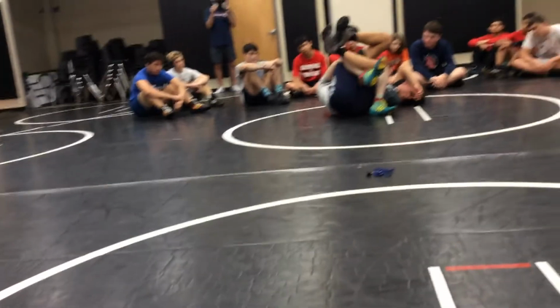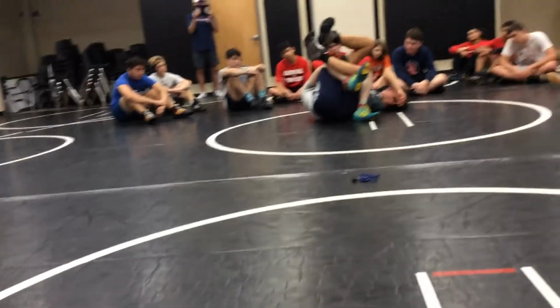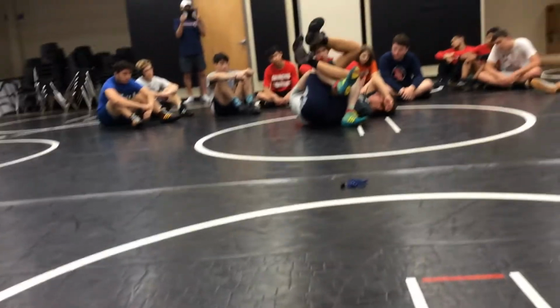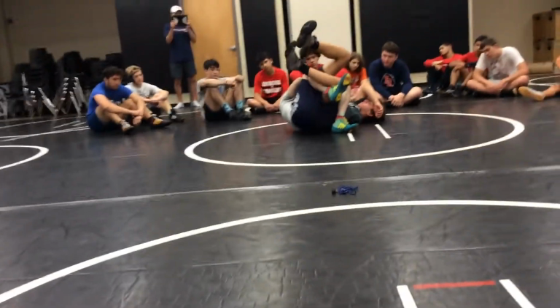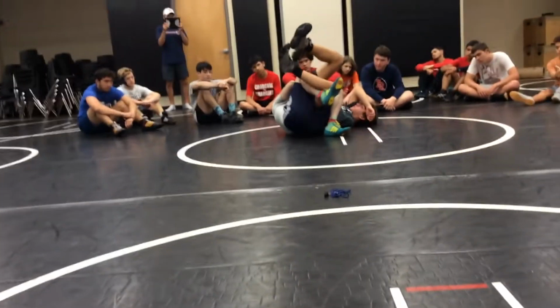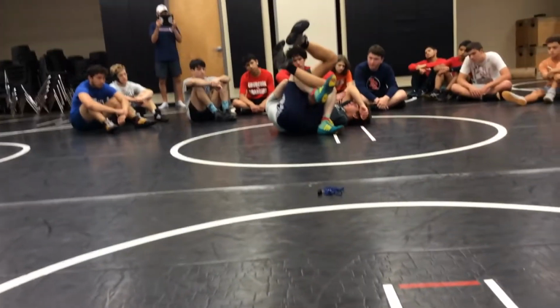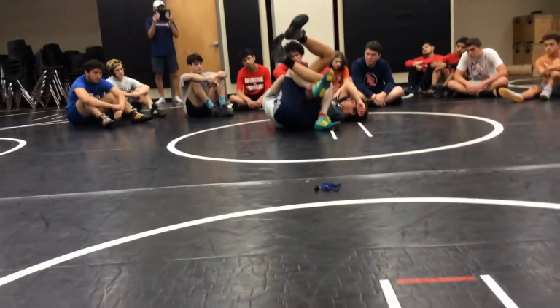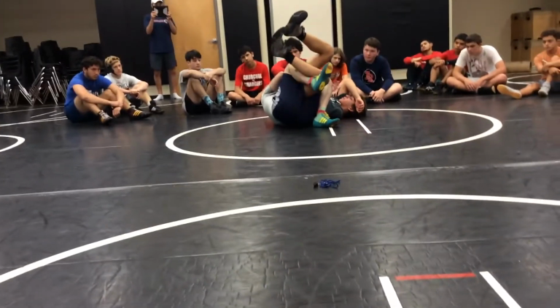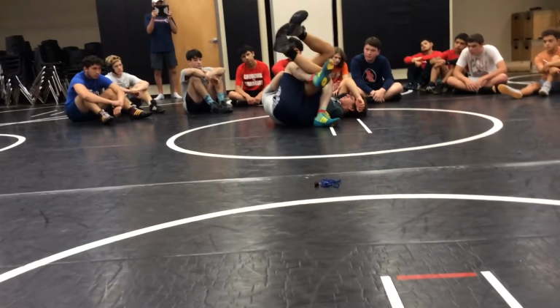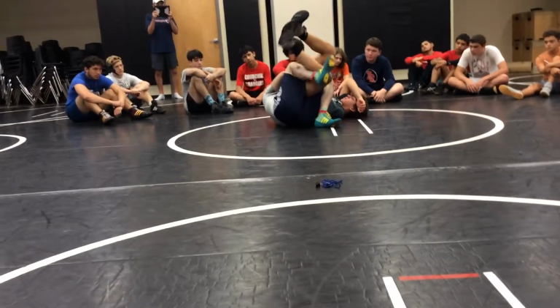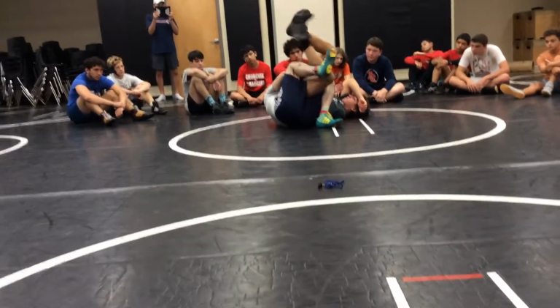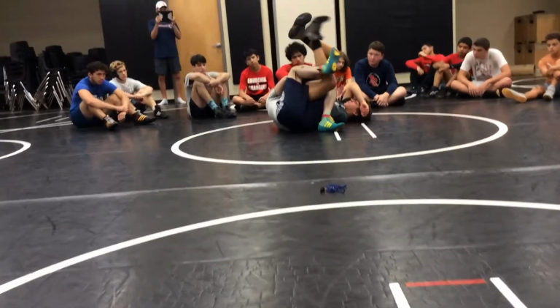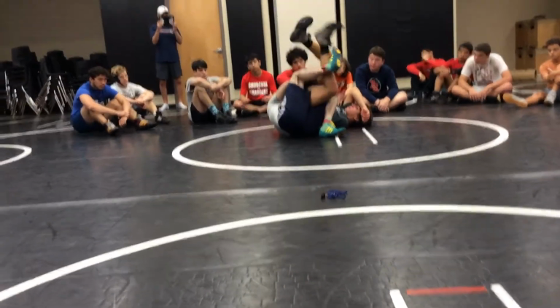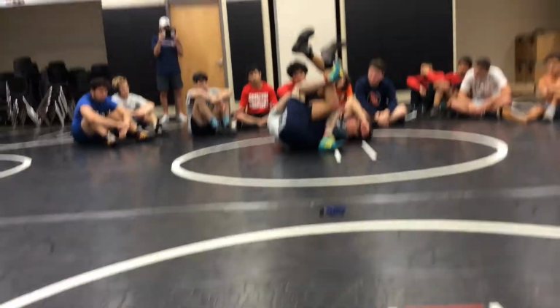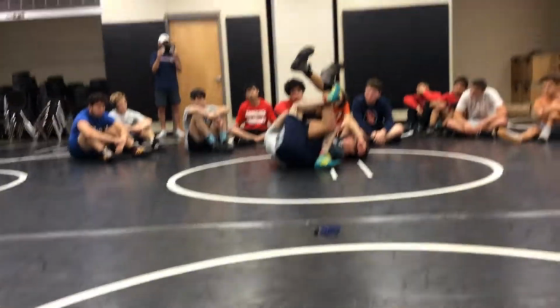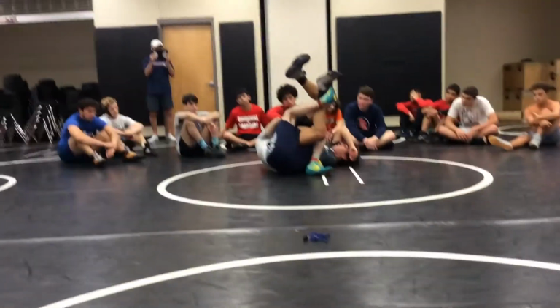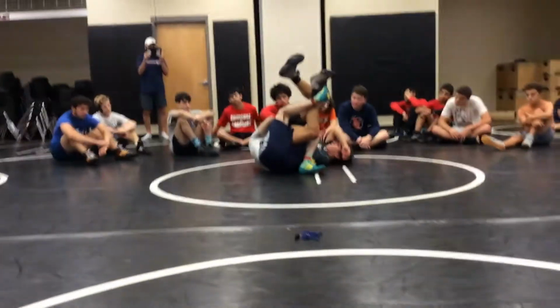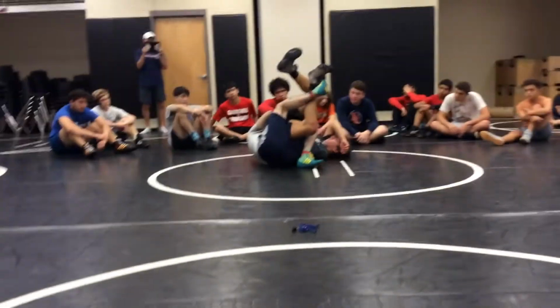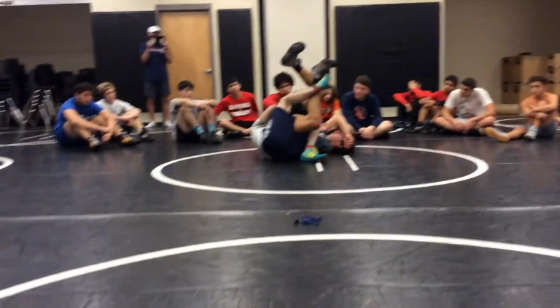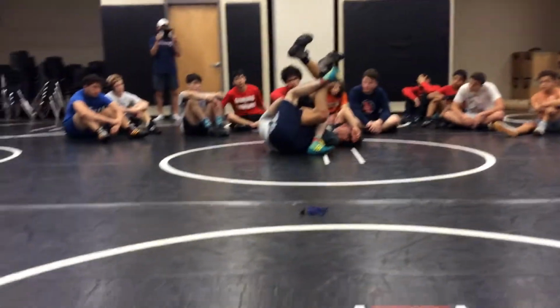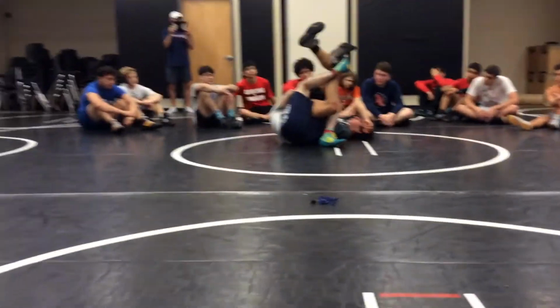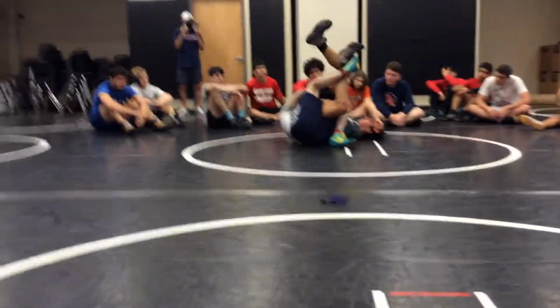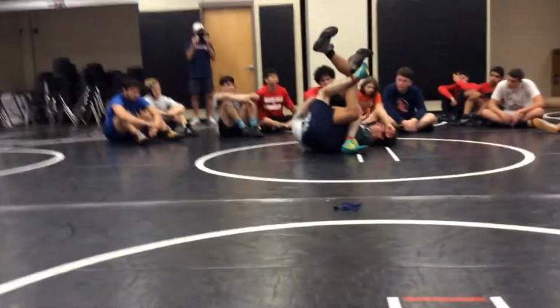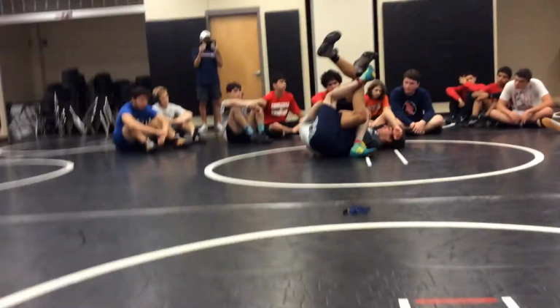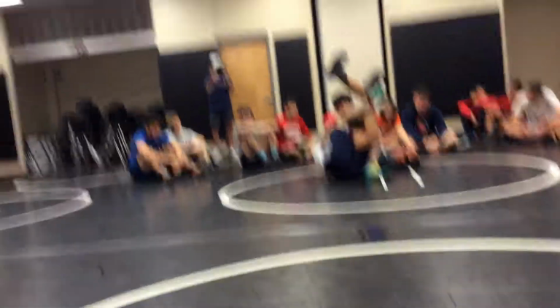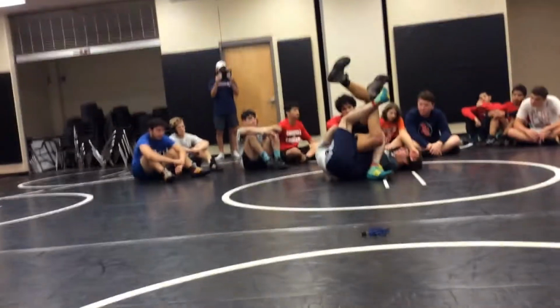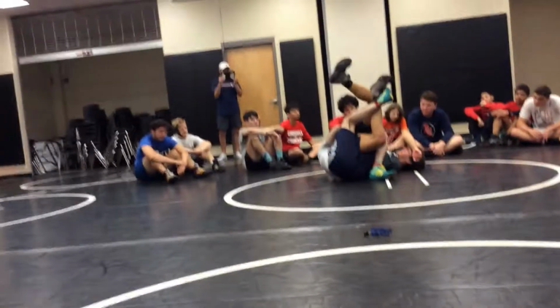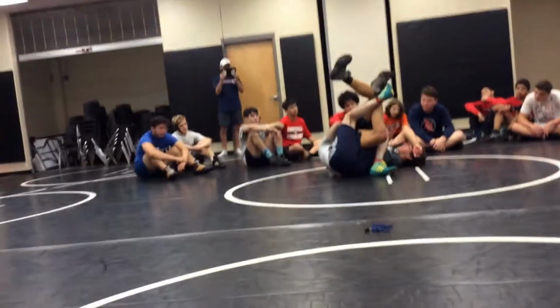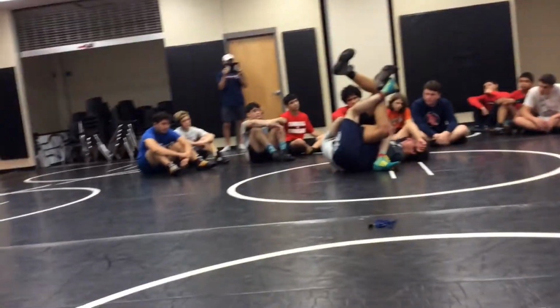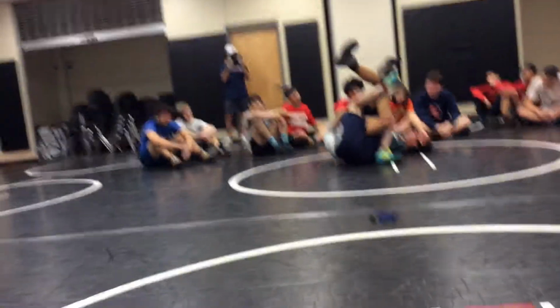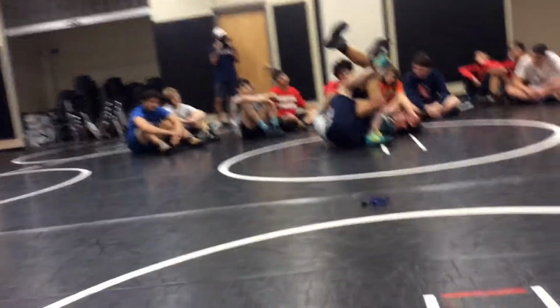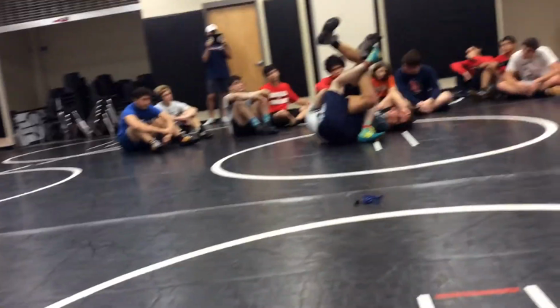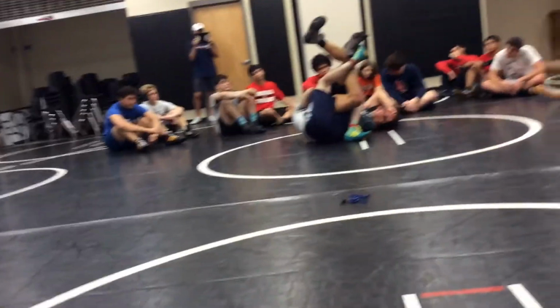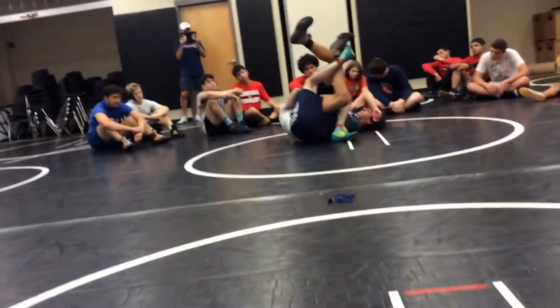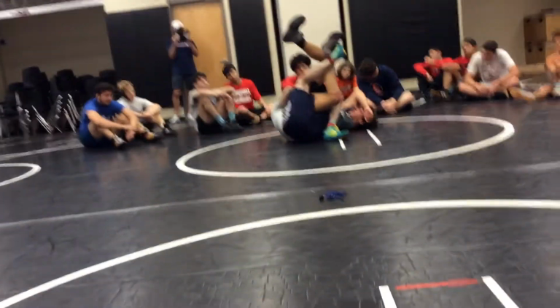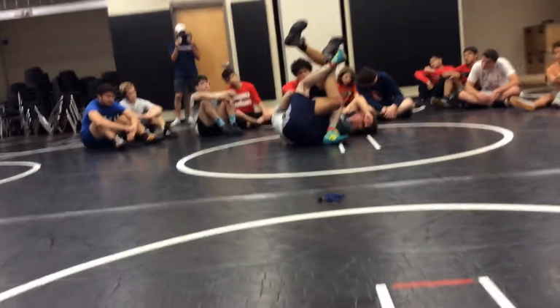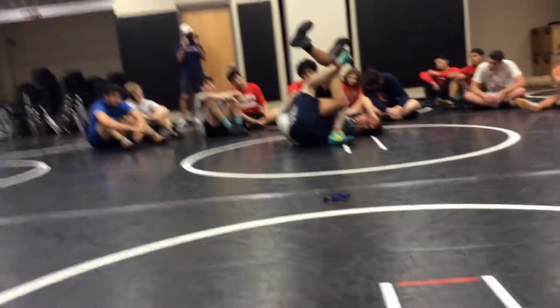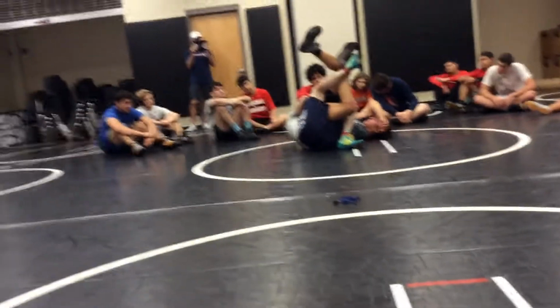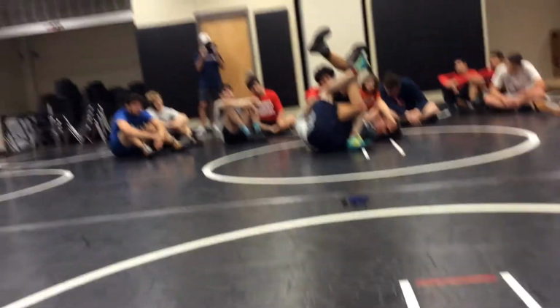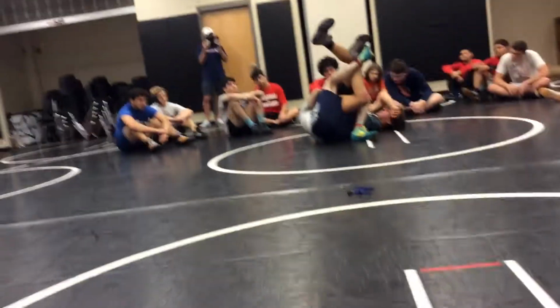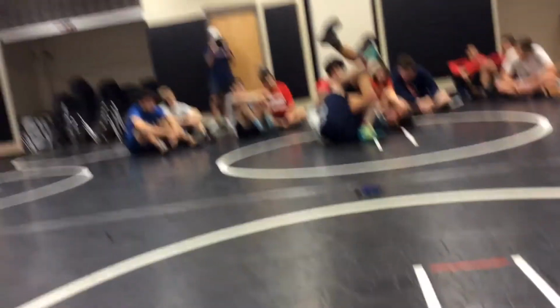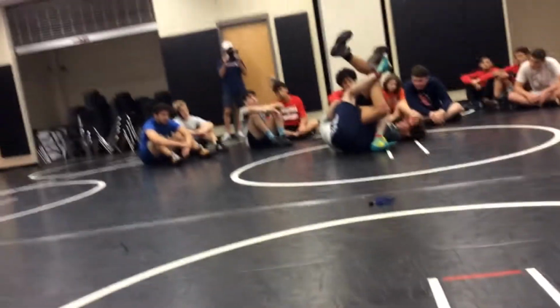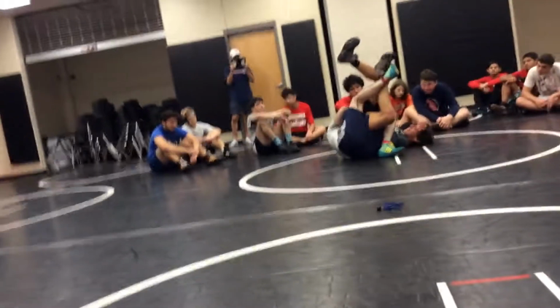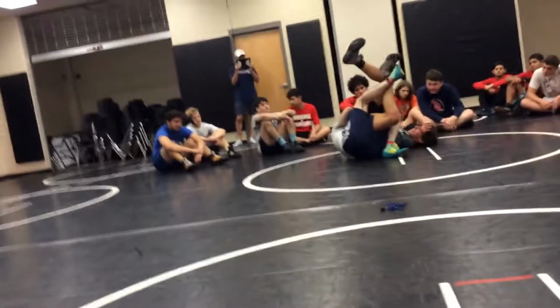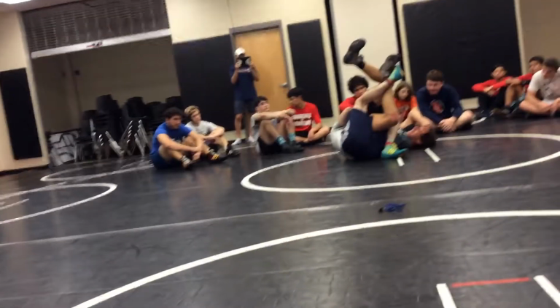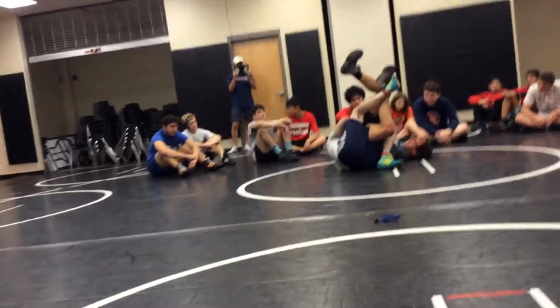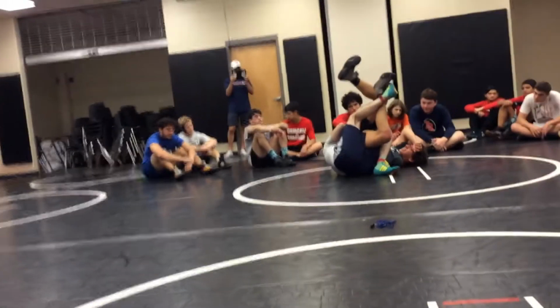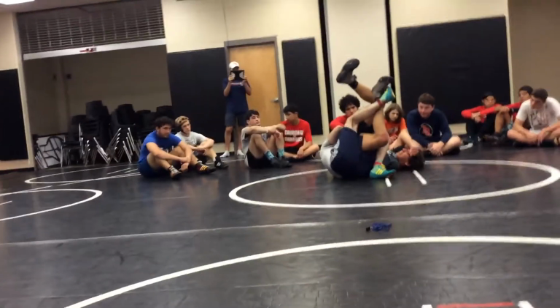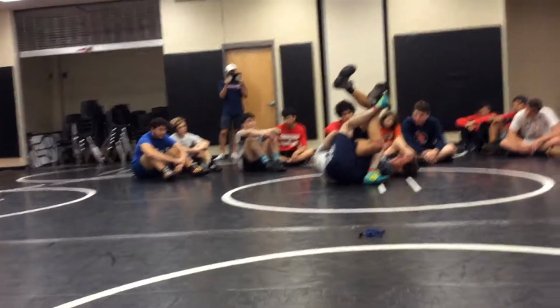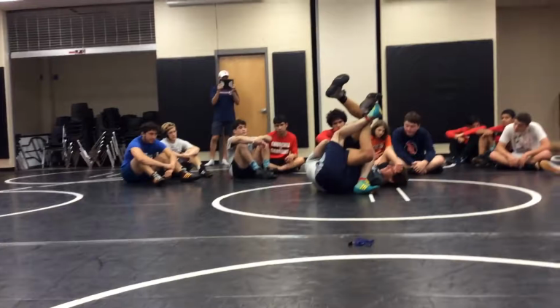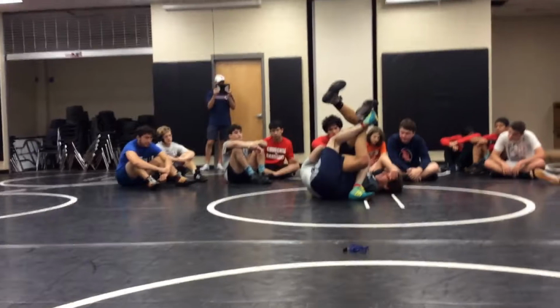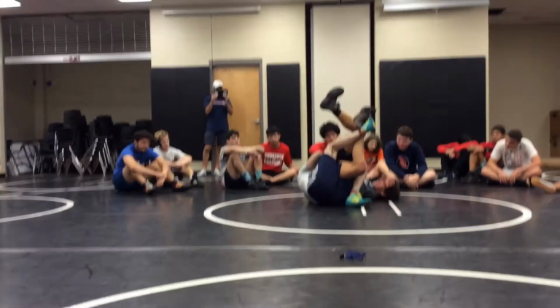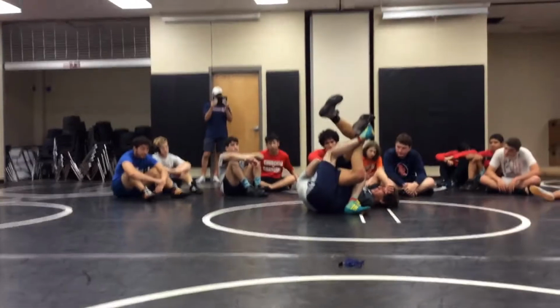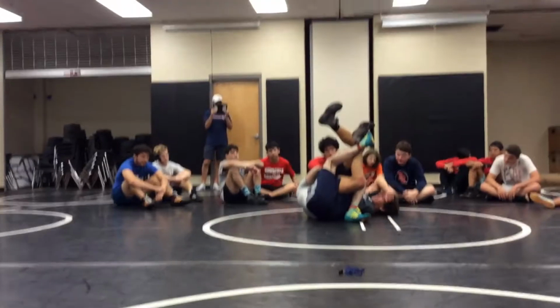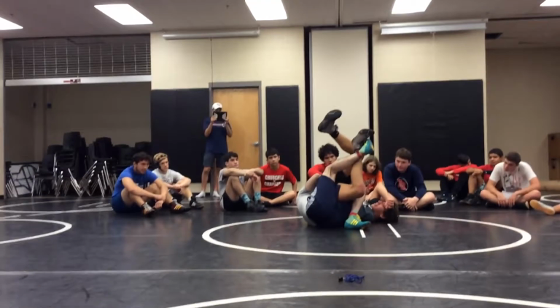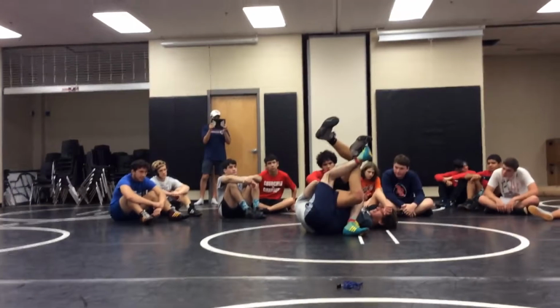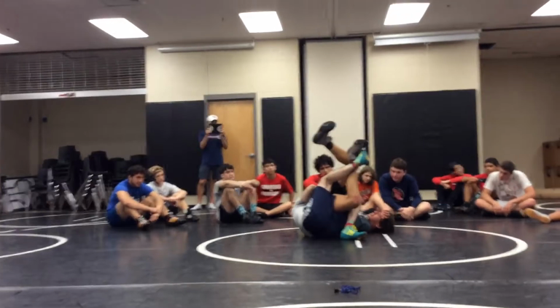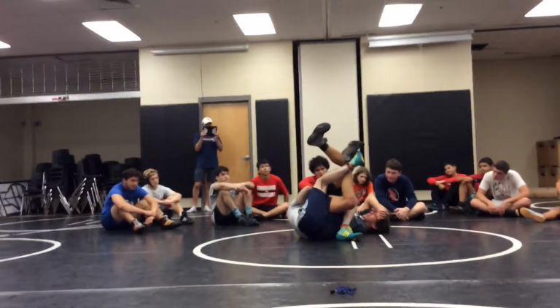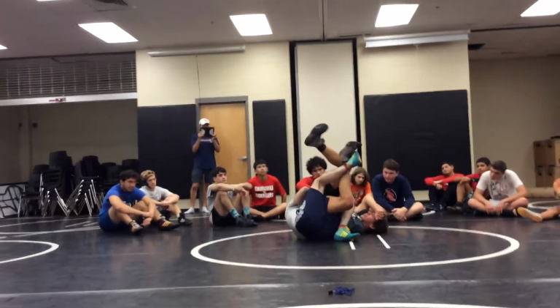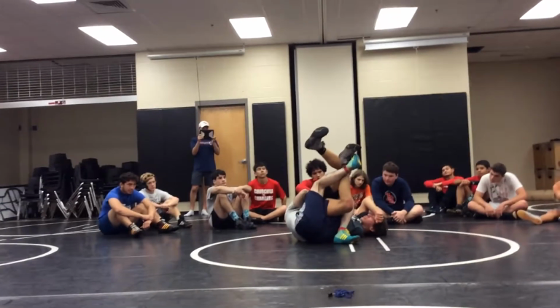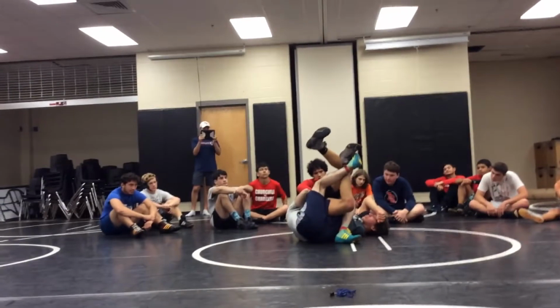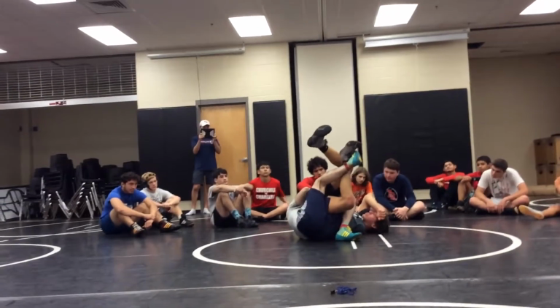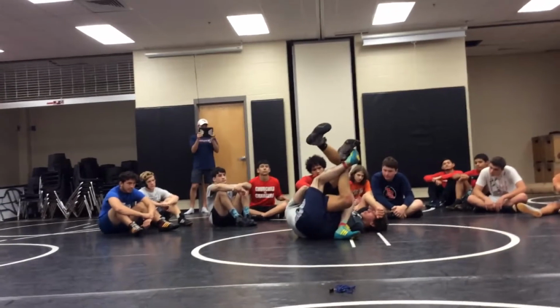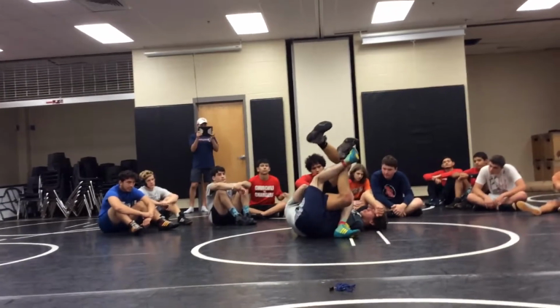You feel that? Yes. How's it feel? Let's go. One, two, three, four, five.